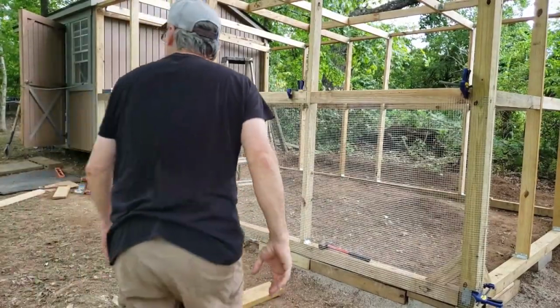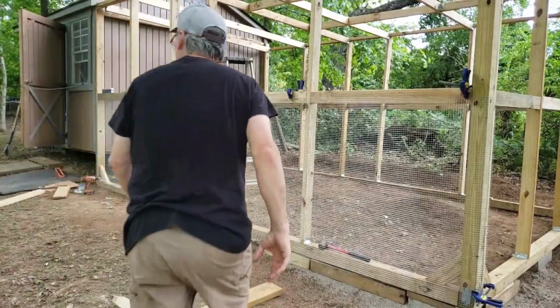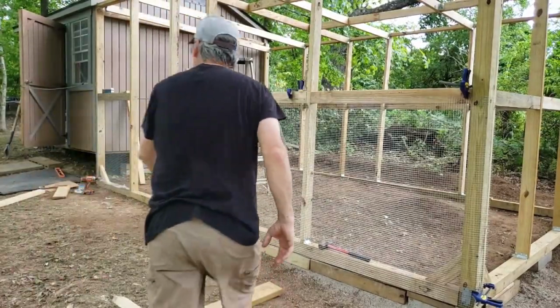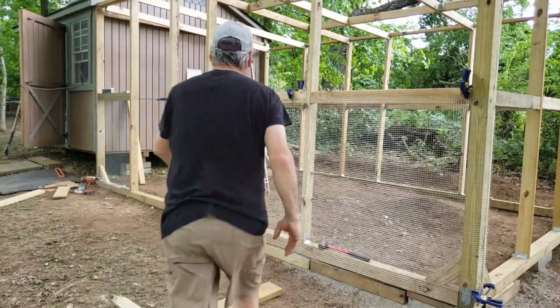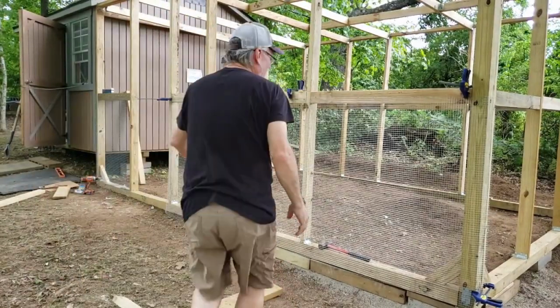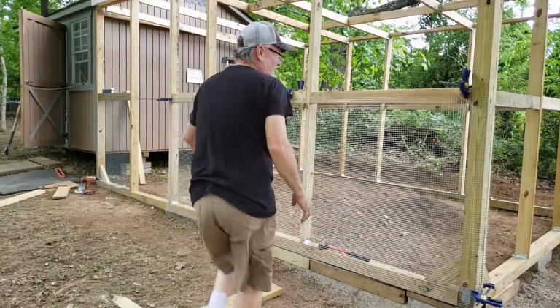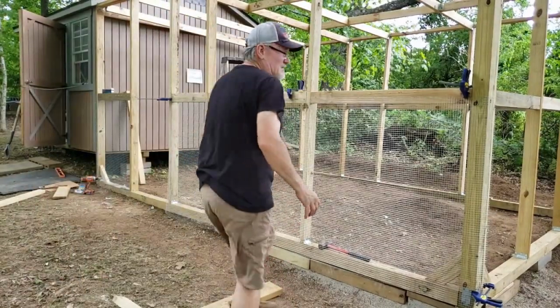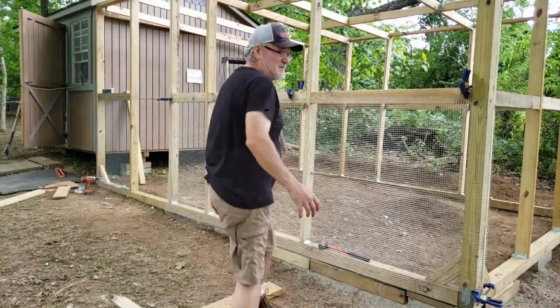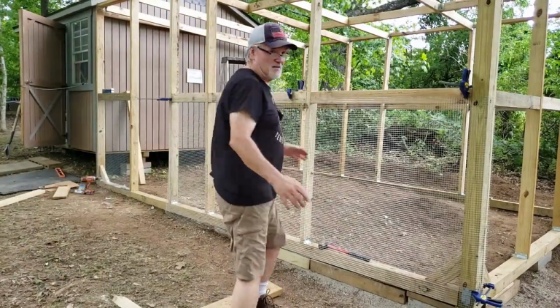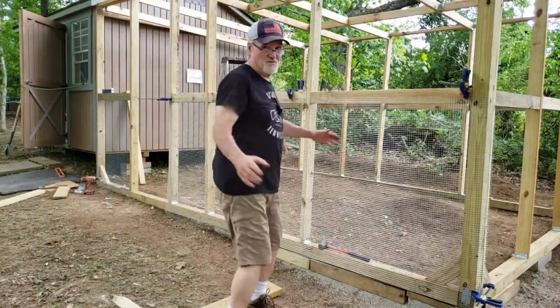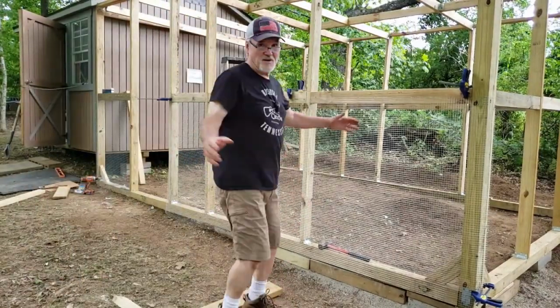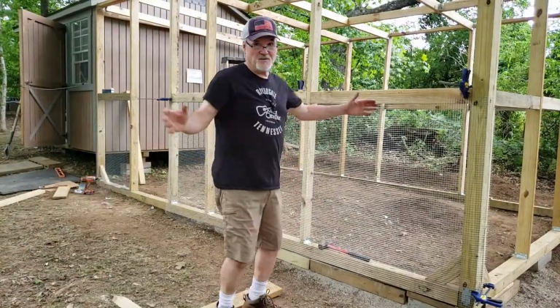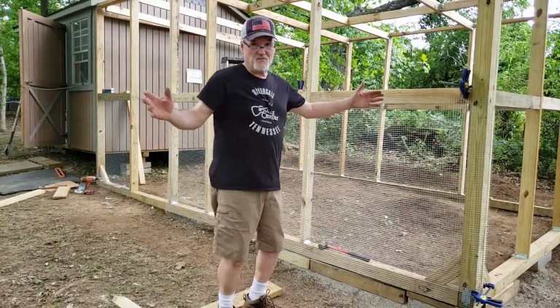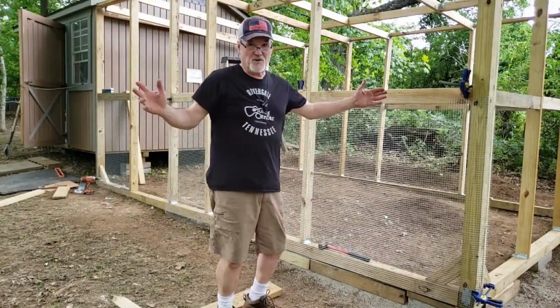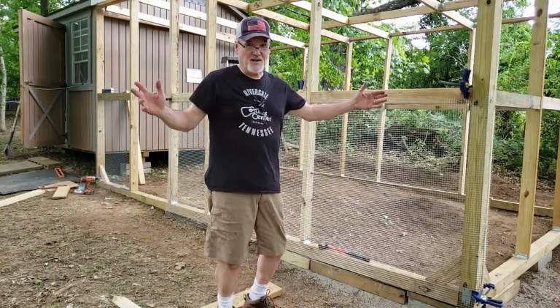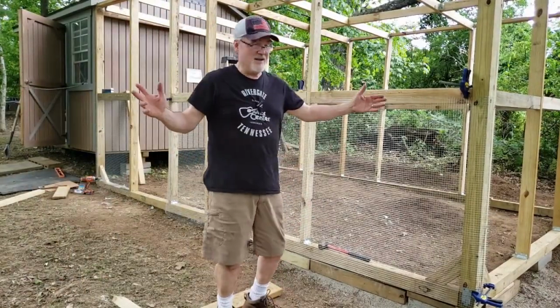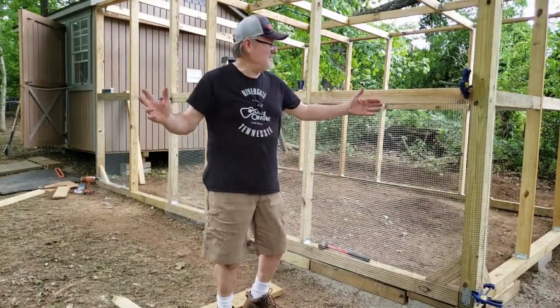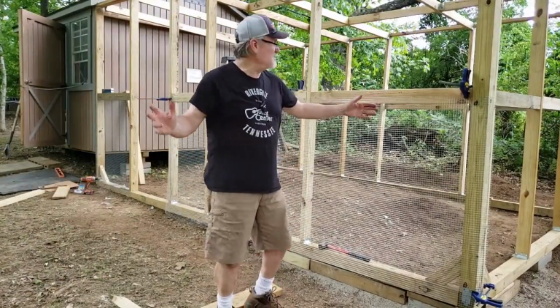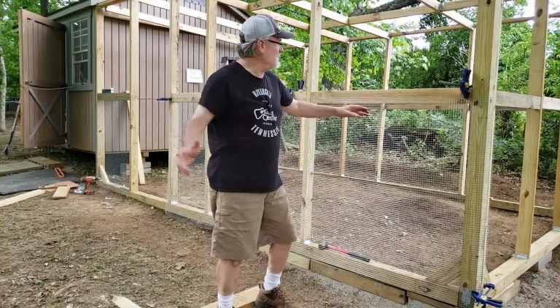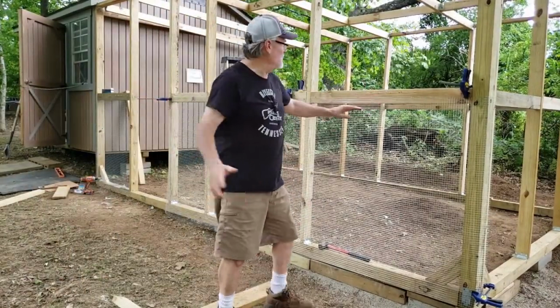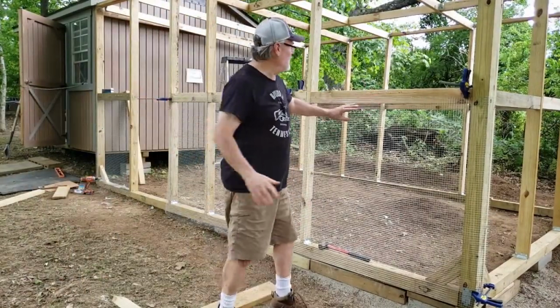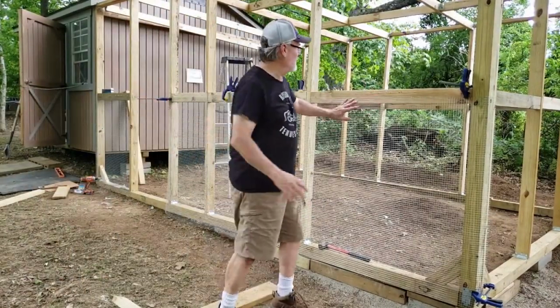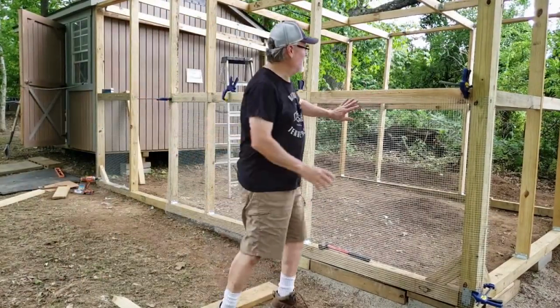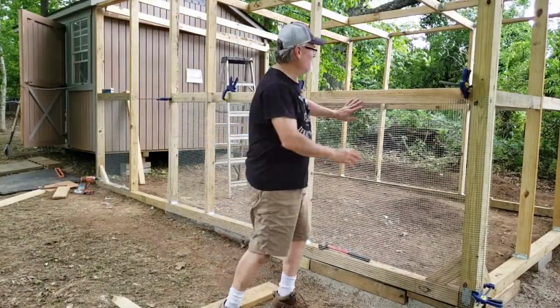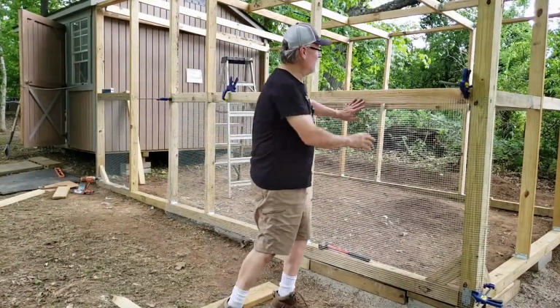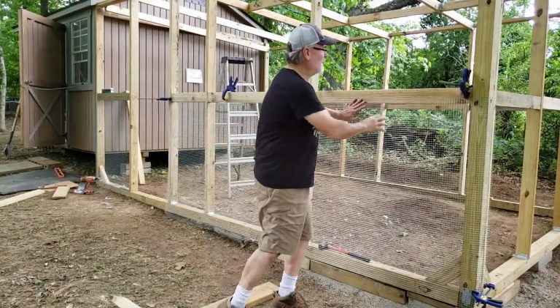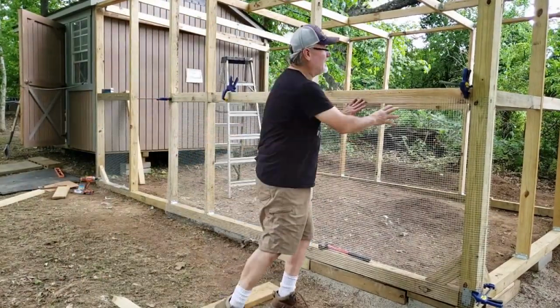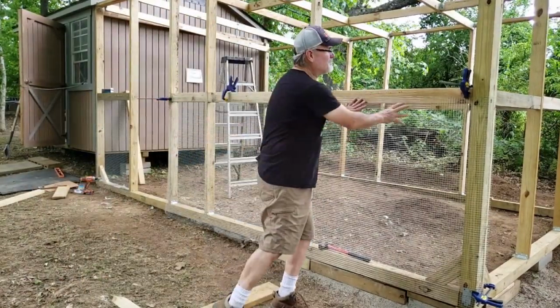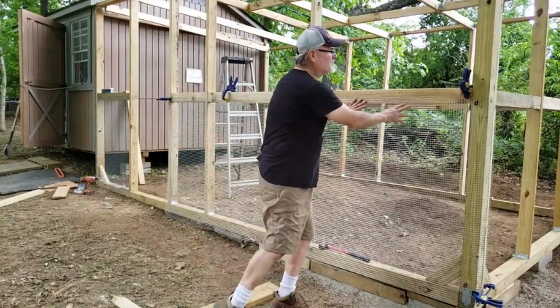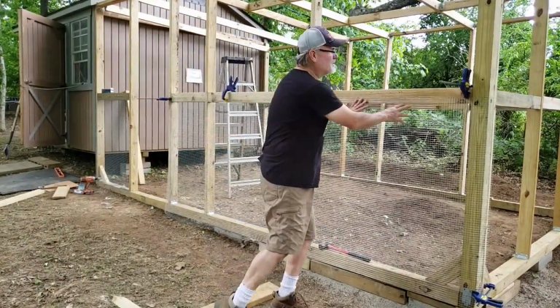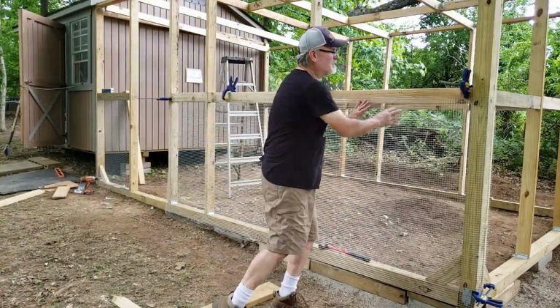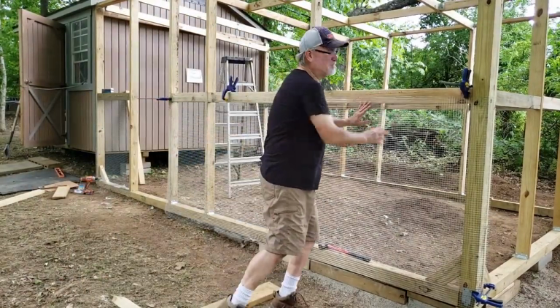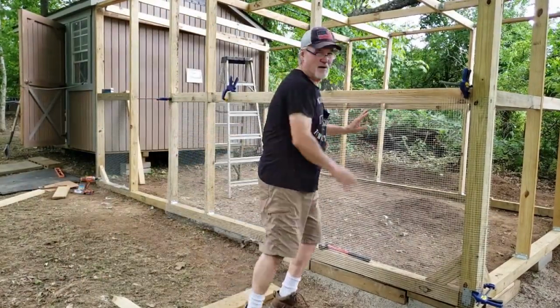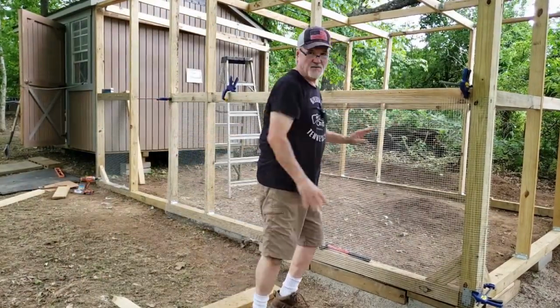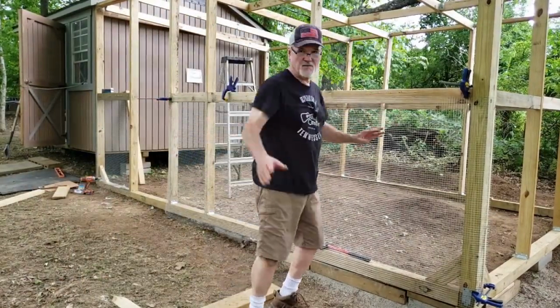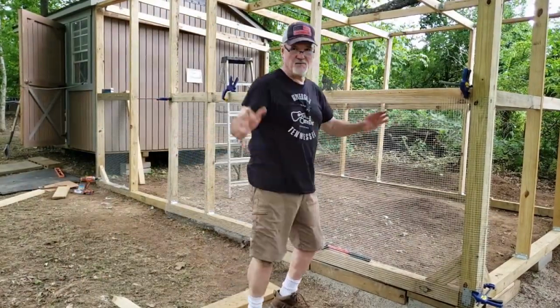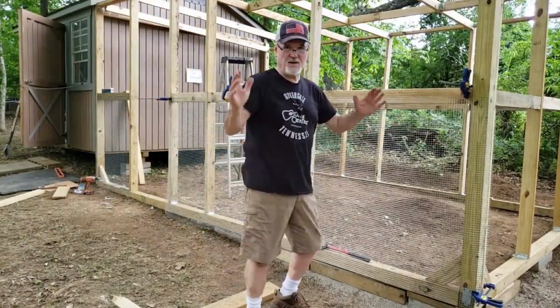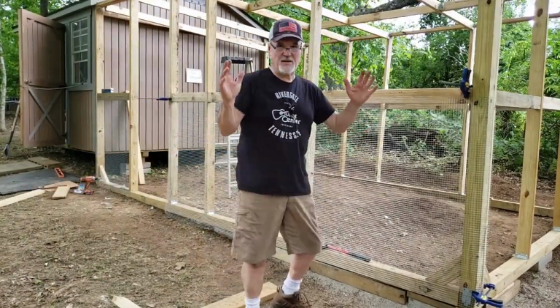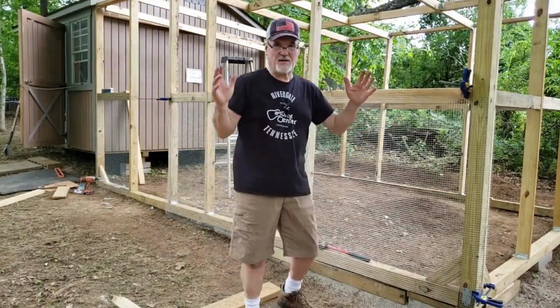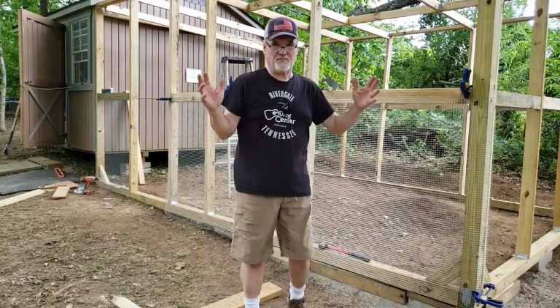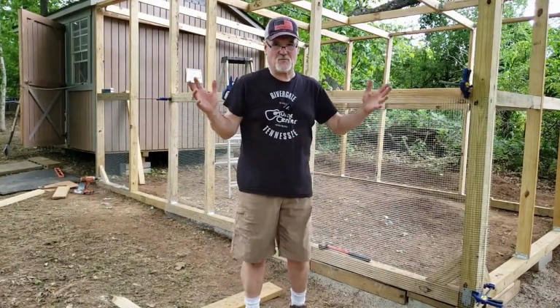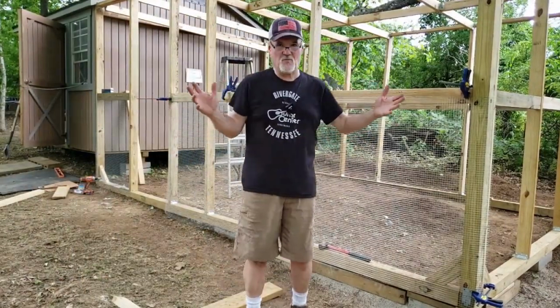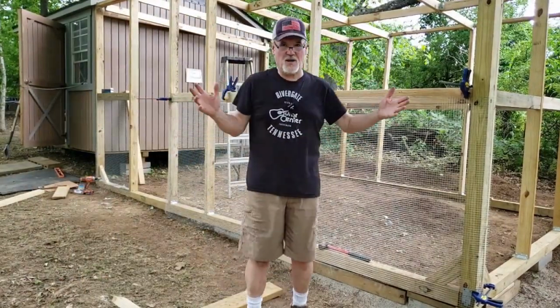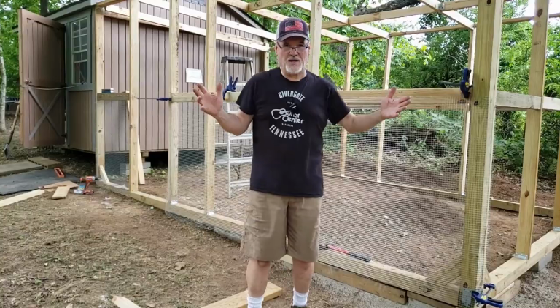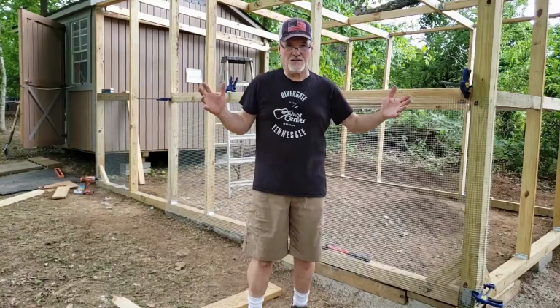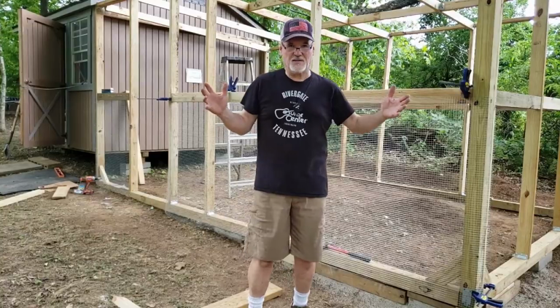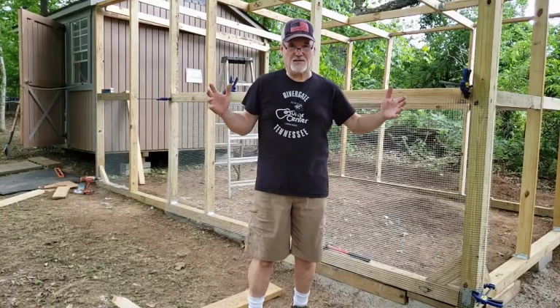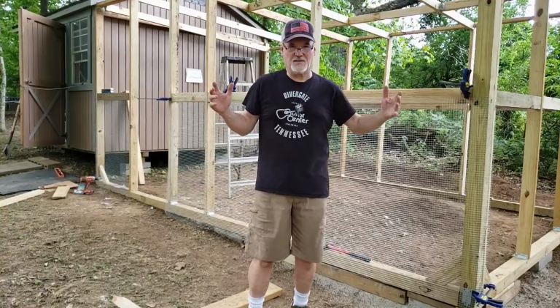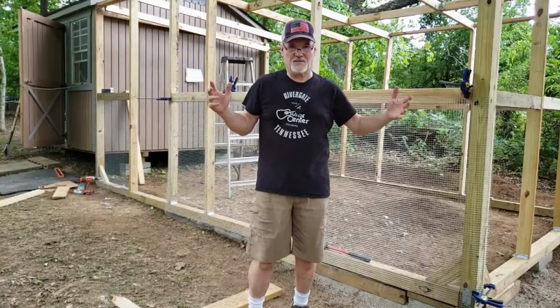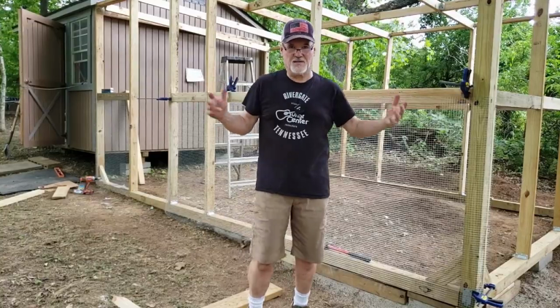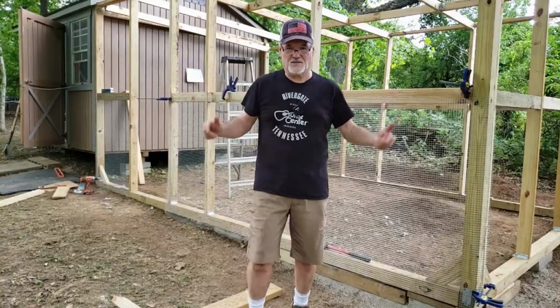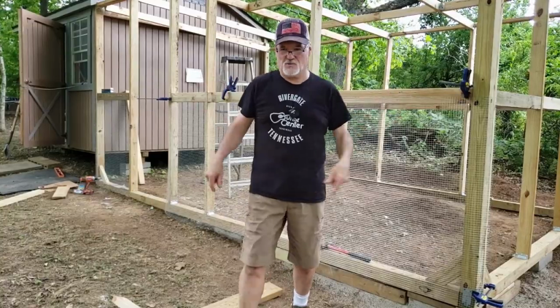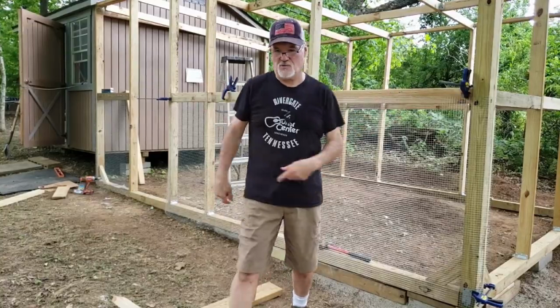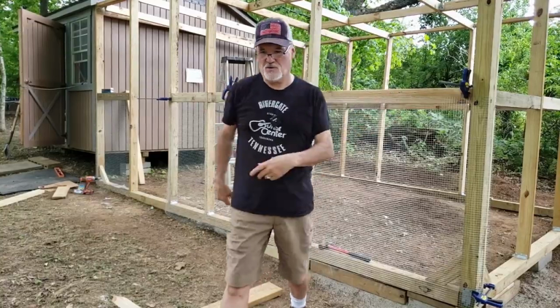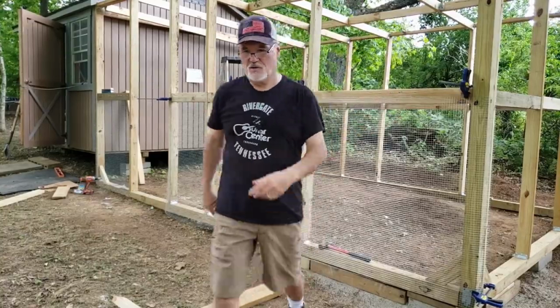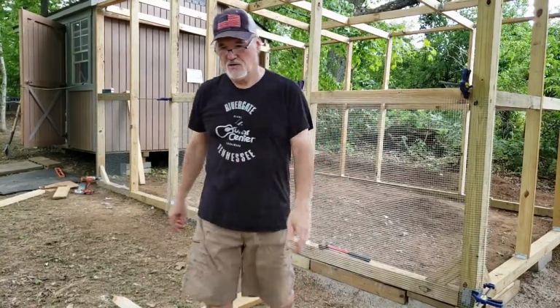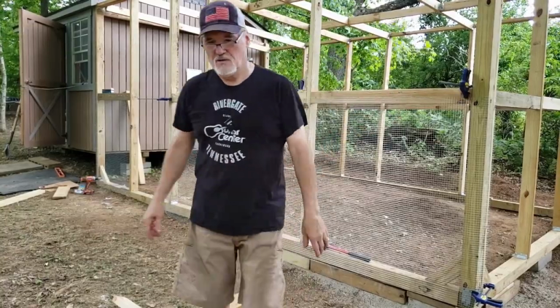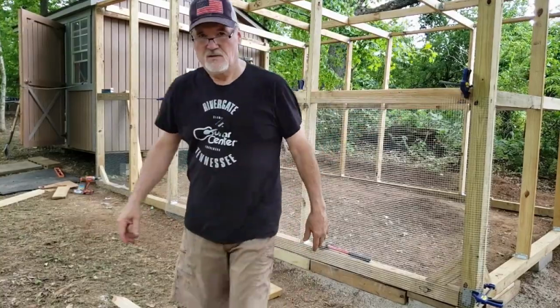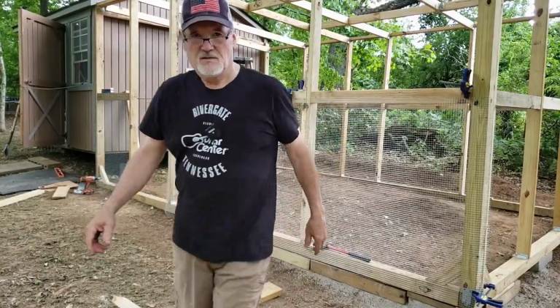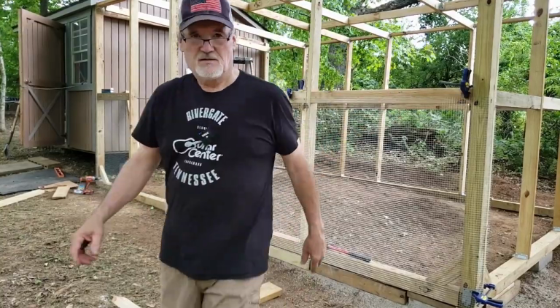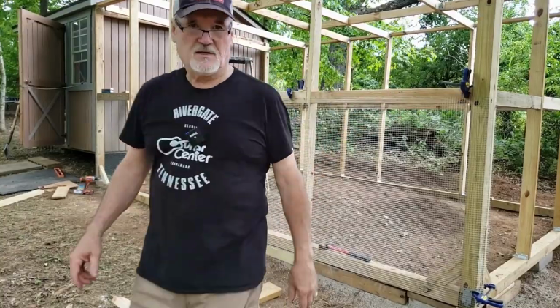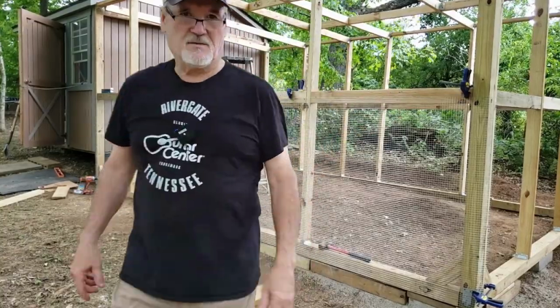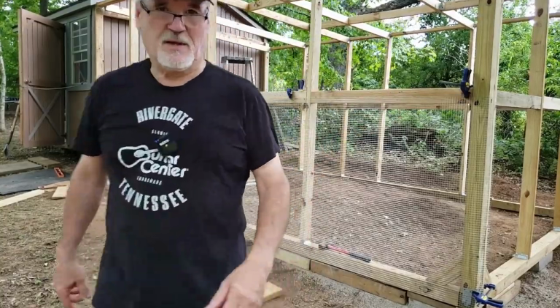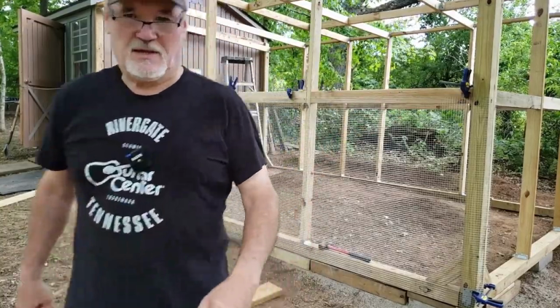Okay guys, it's getting ready to rain, so I got my clamps up. I'll come back after it rains and continue. See you in a minute.